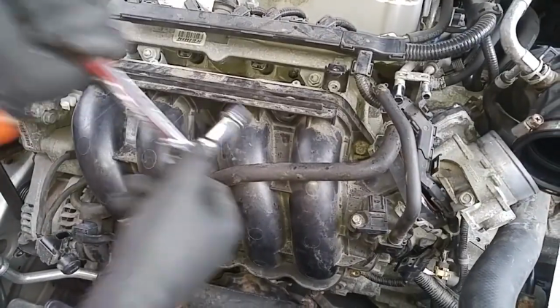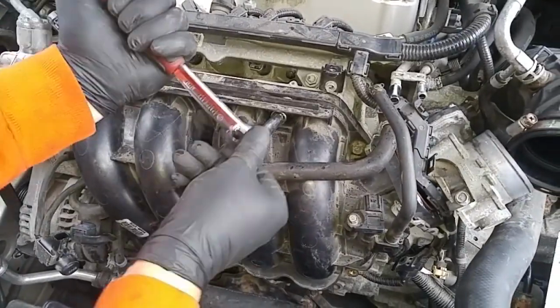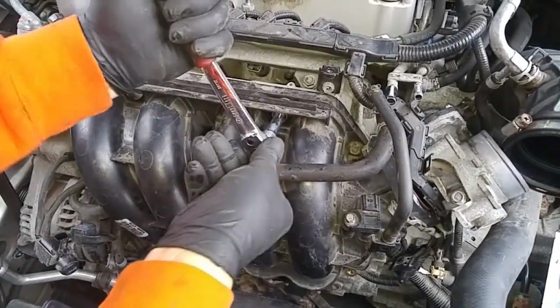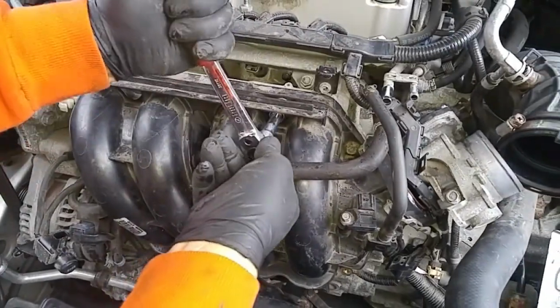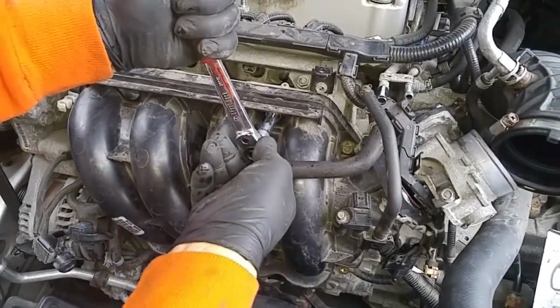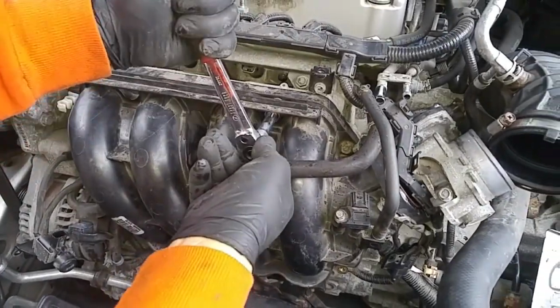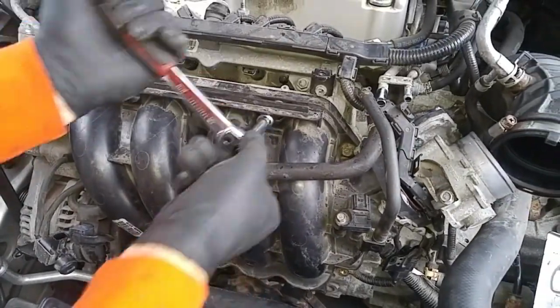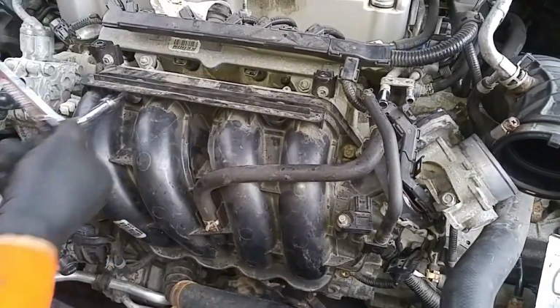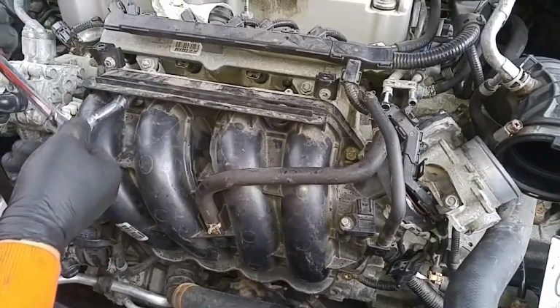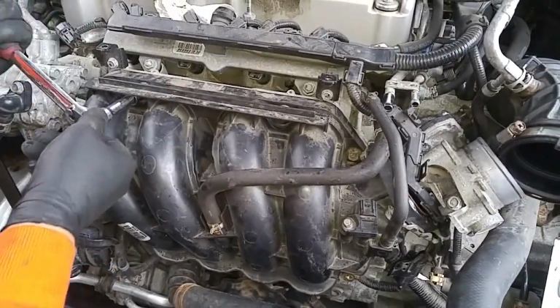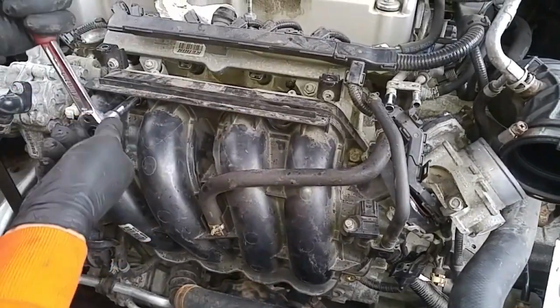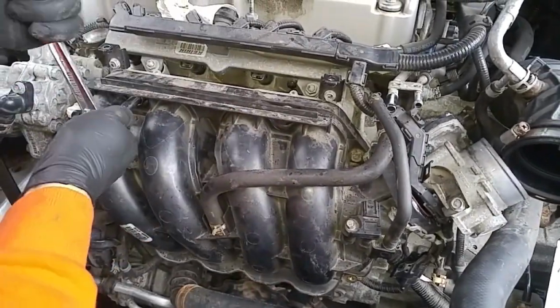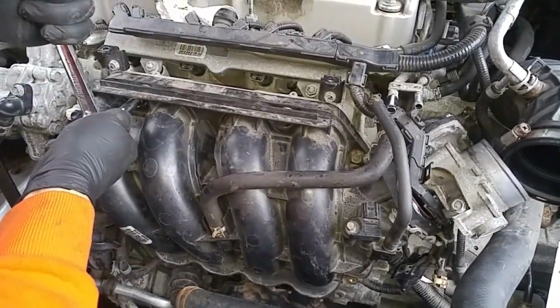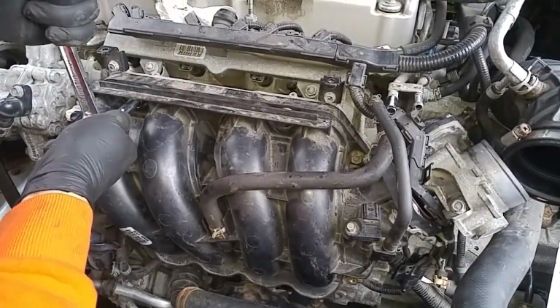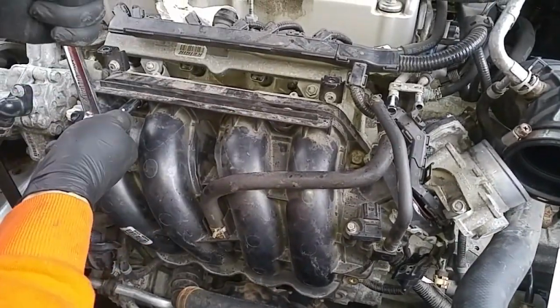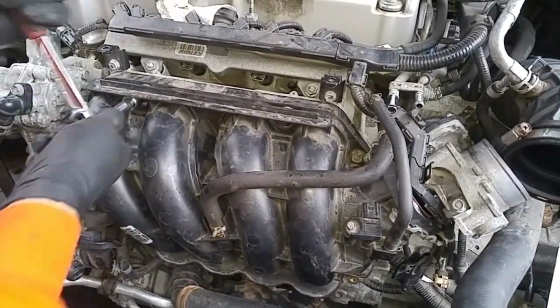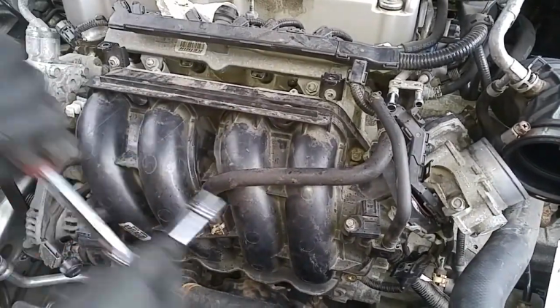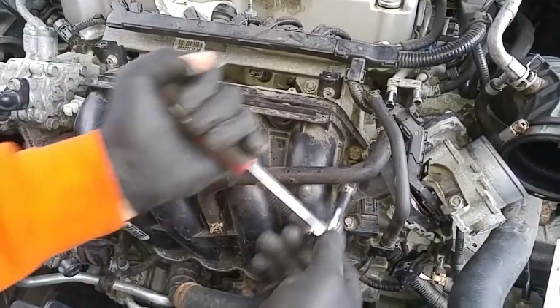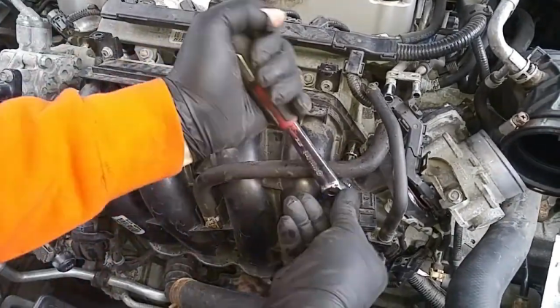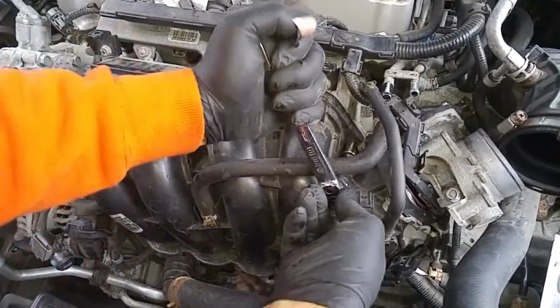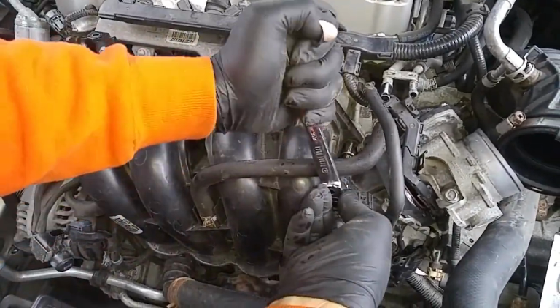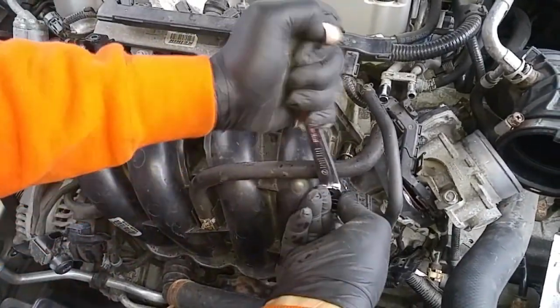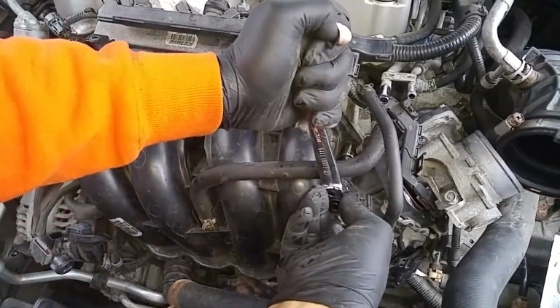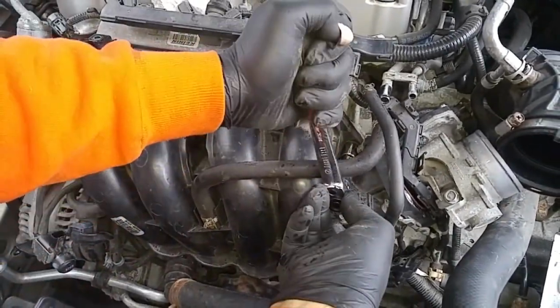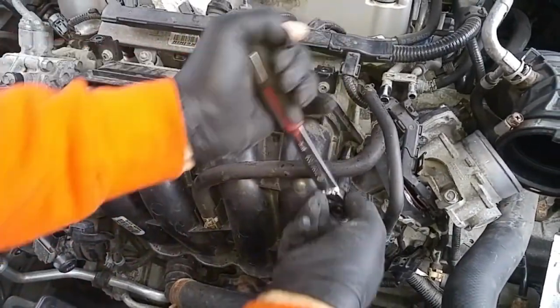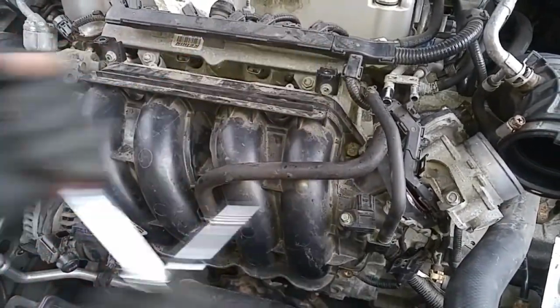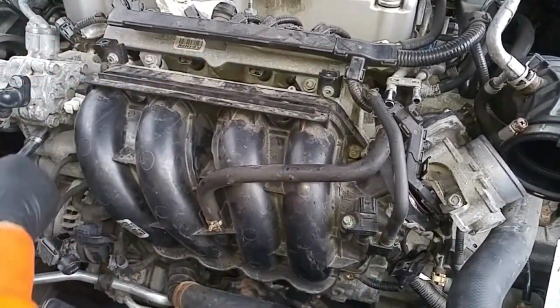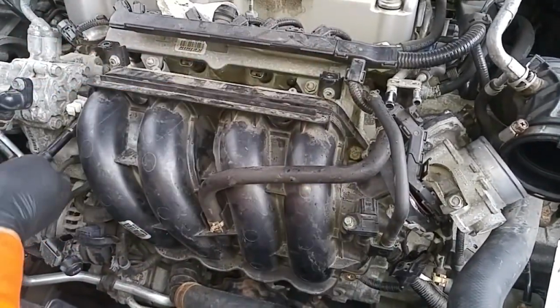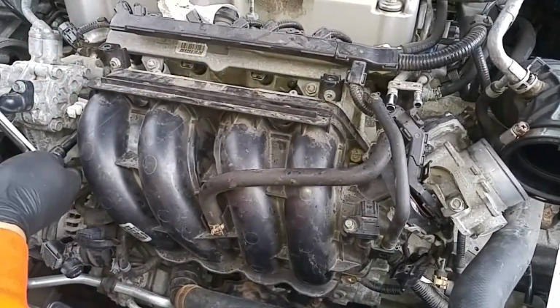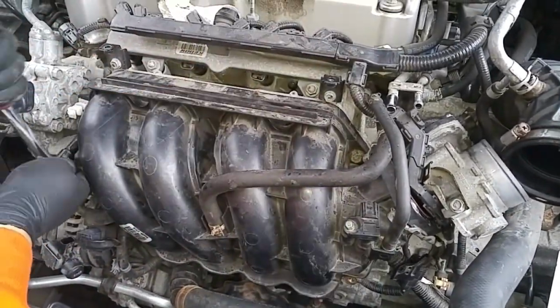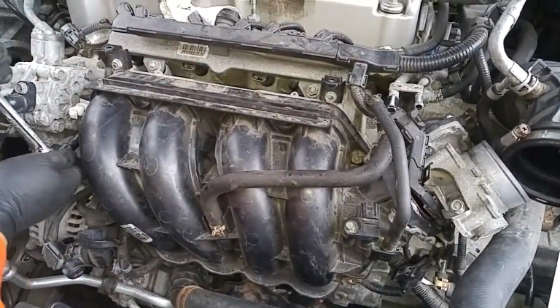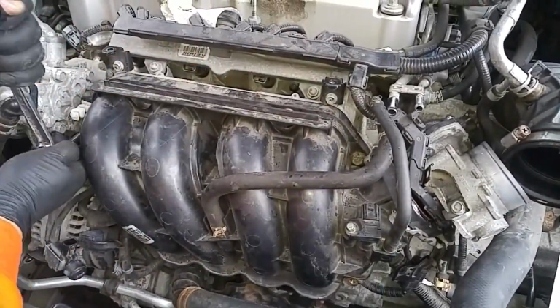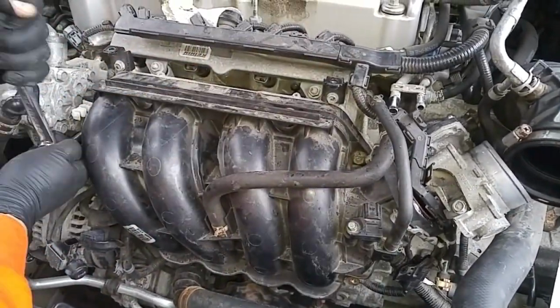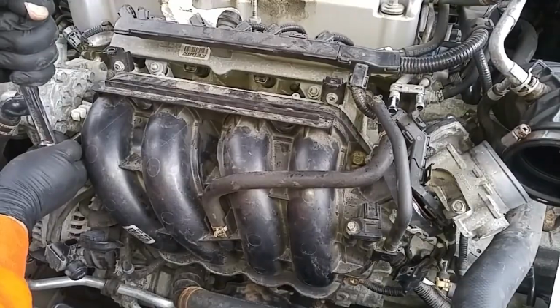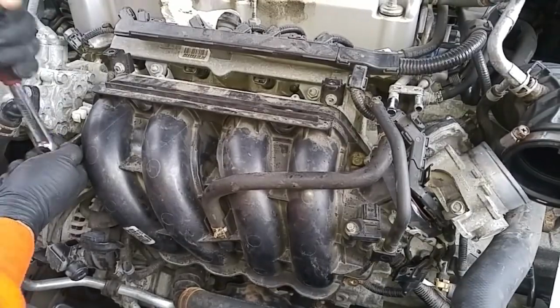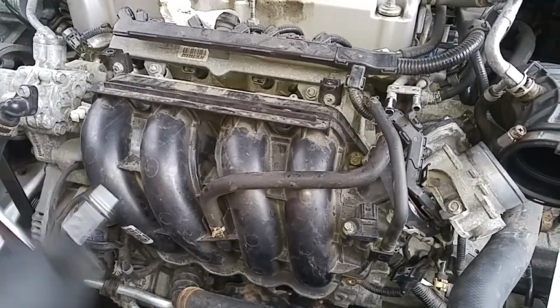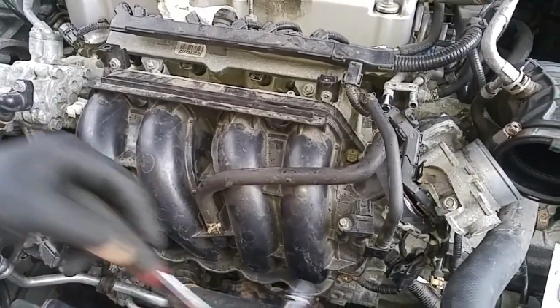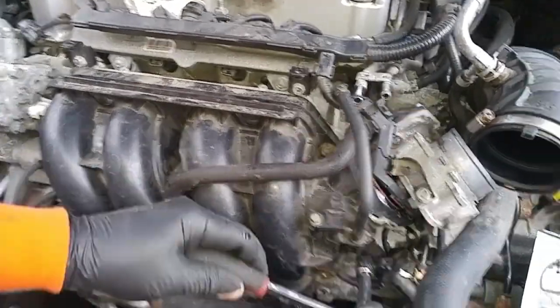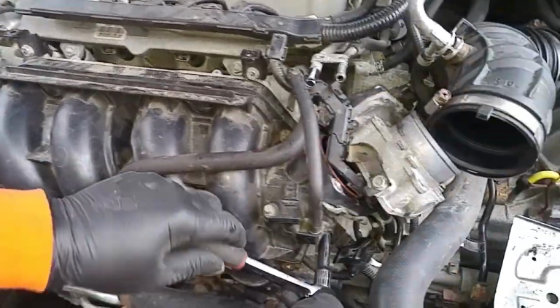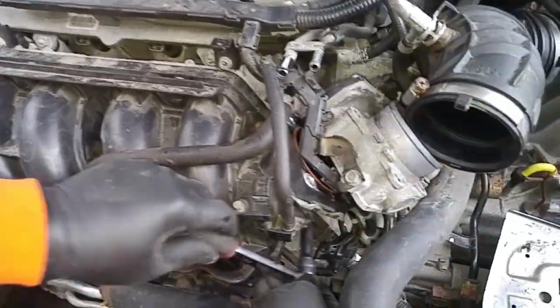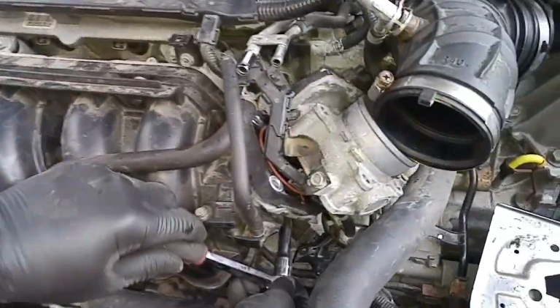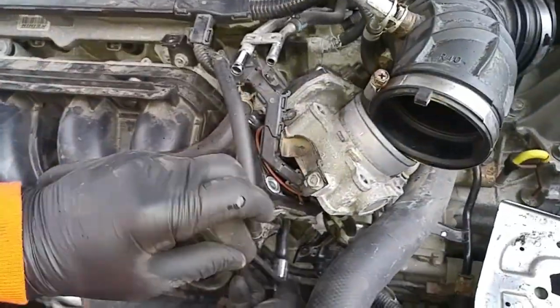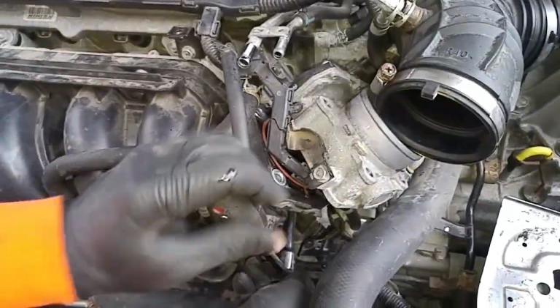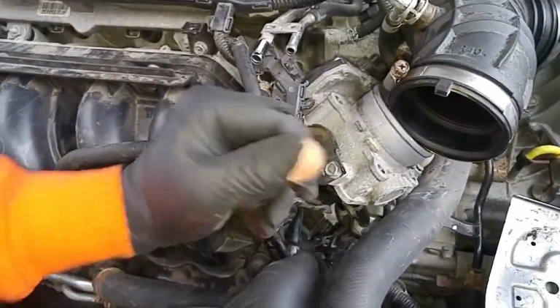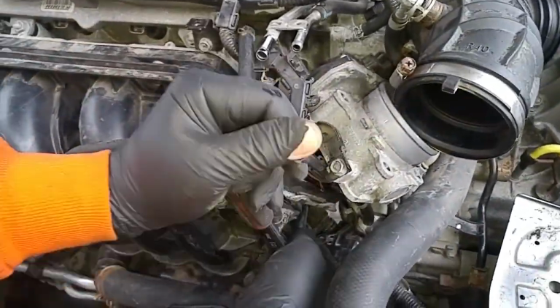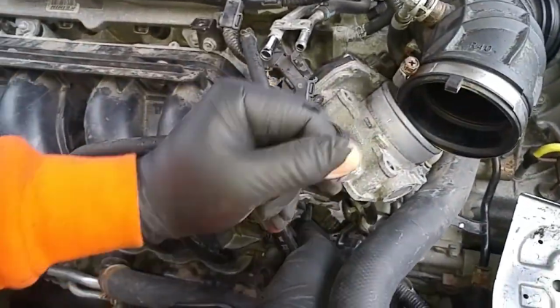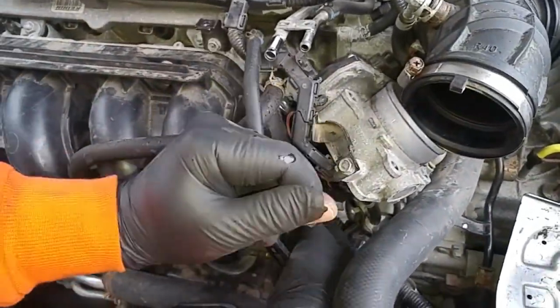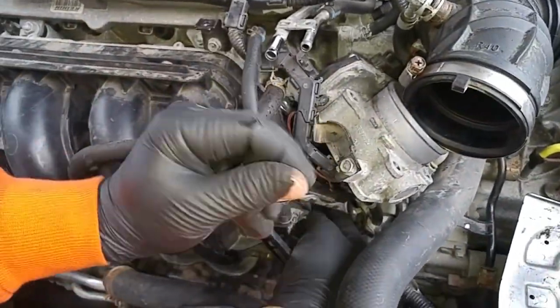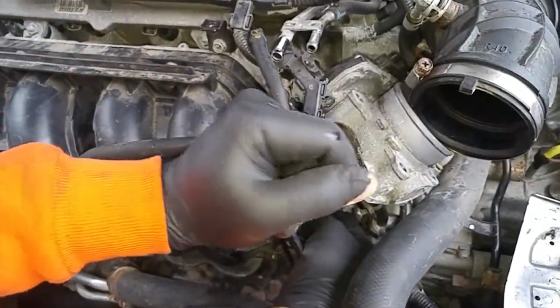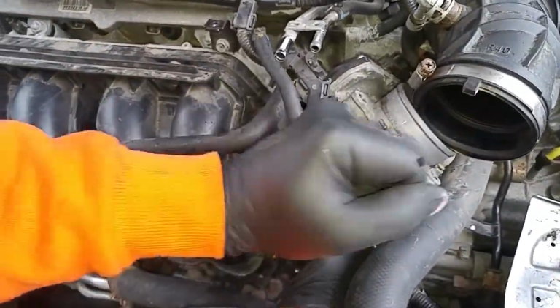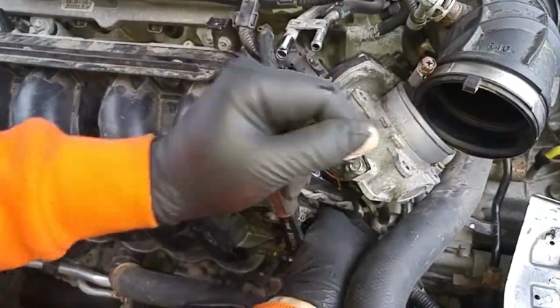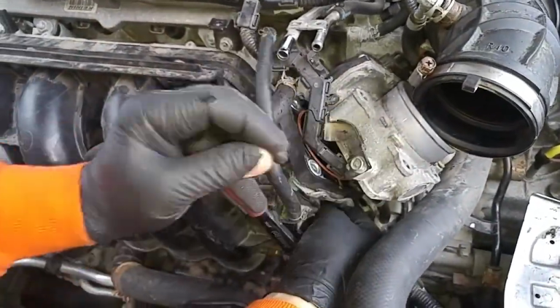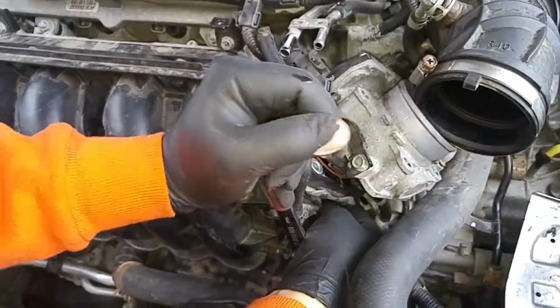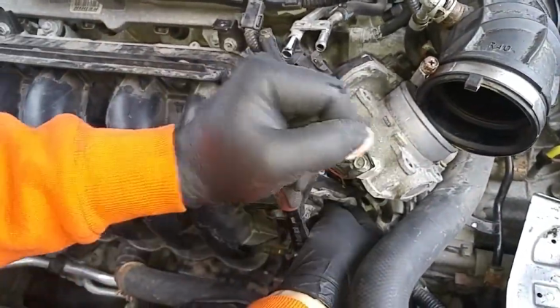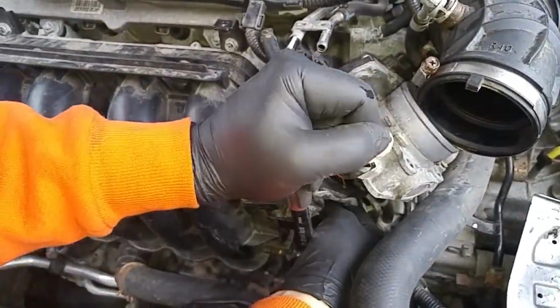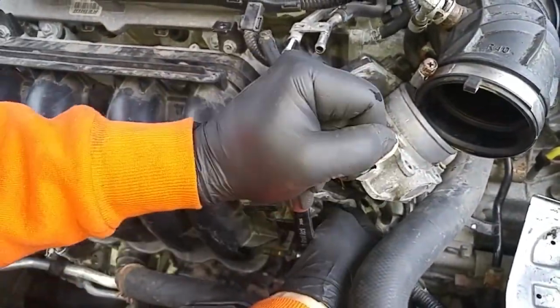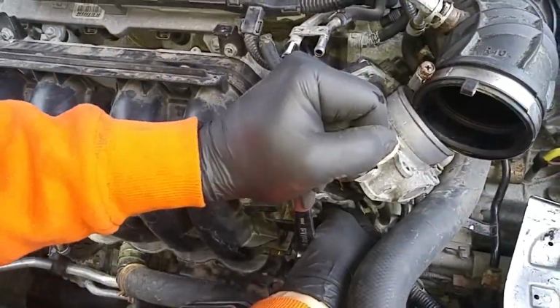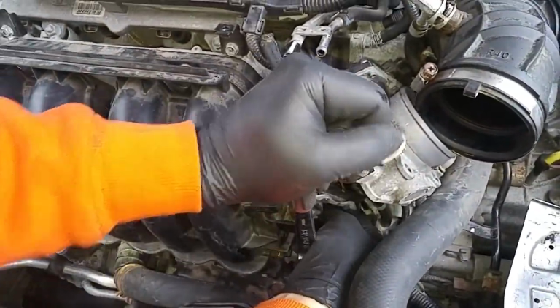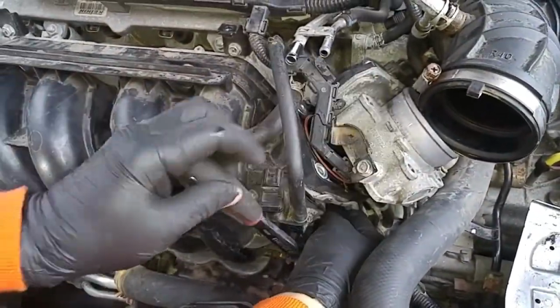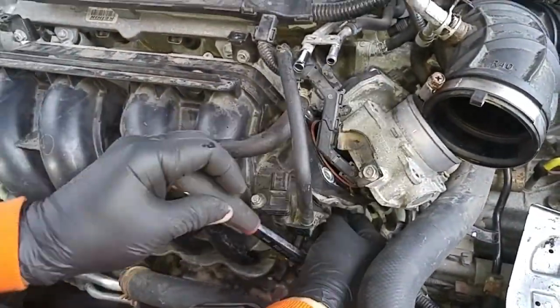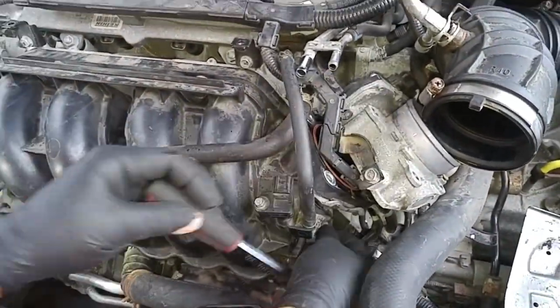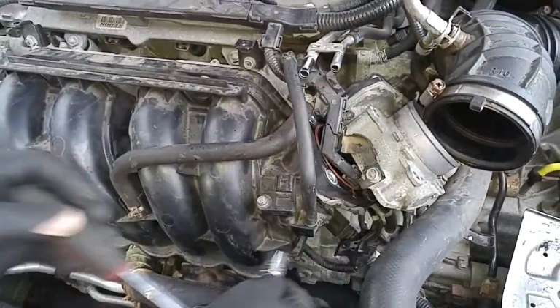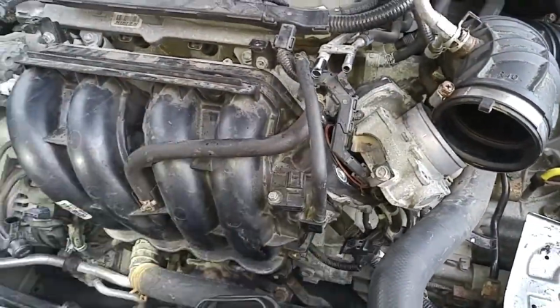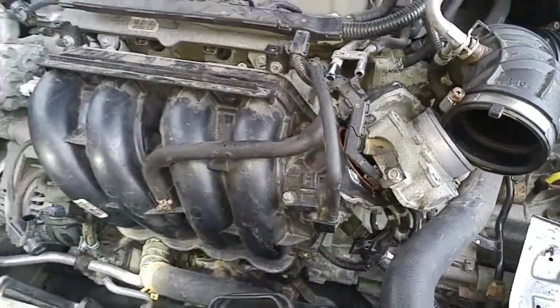If your torque wrench is off and you over-torque it, then you run the risk of cracking the plastic. So I'd rather do it by hand.